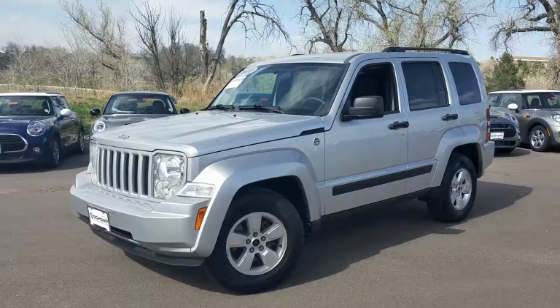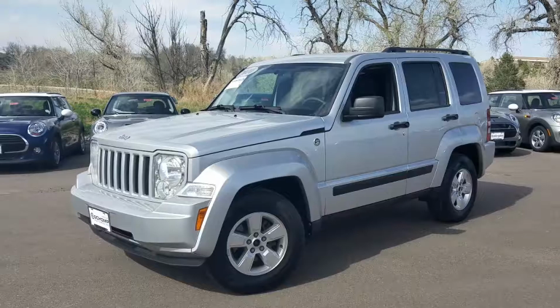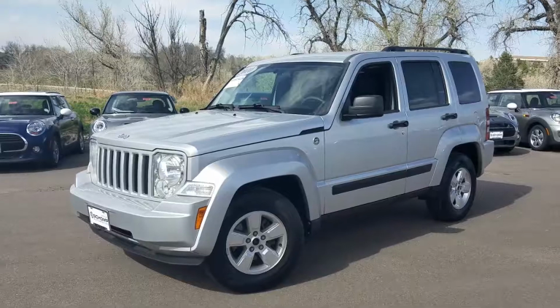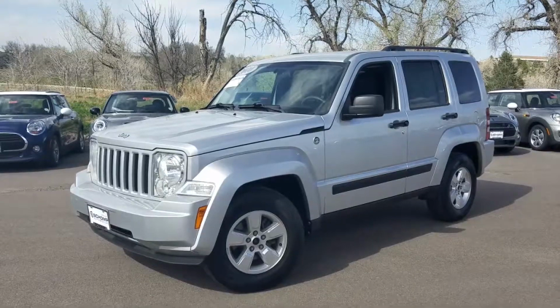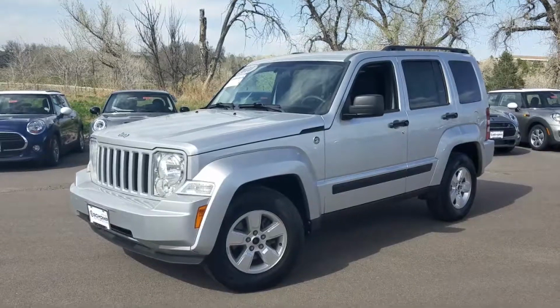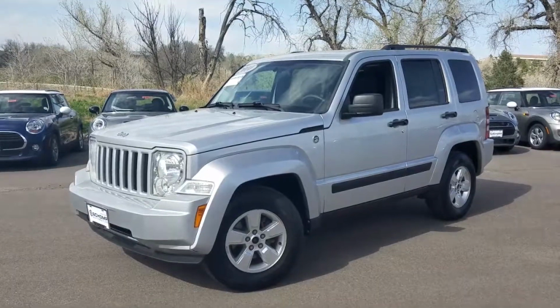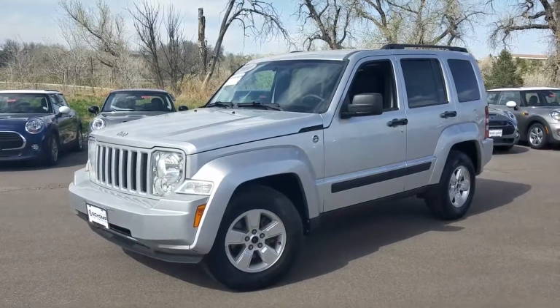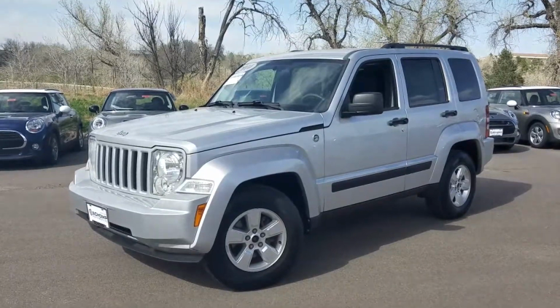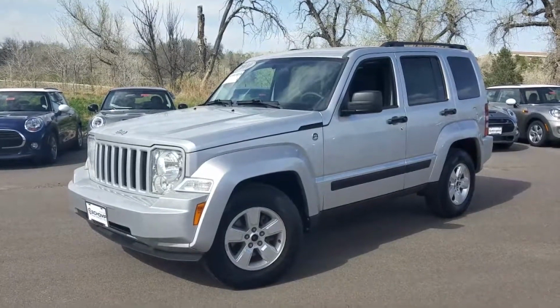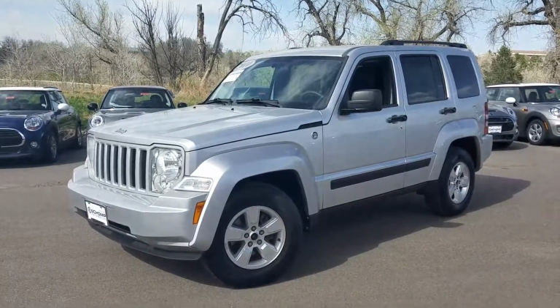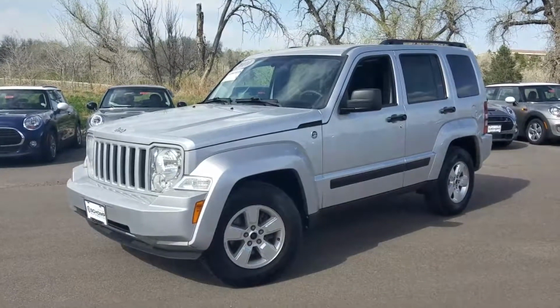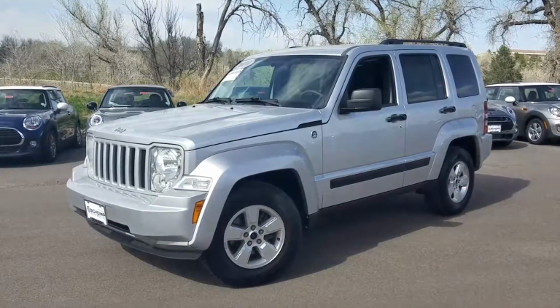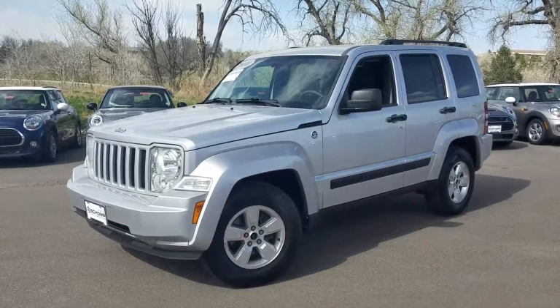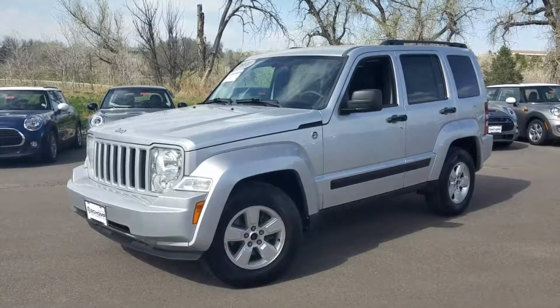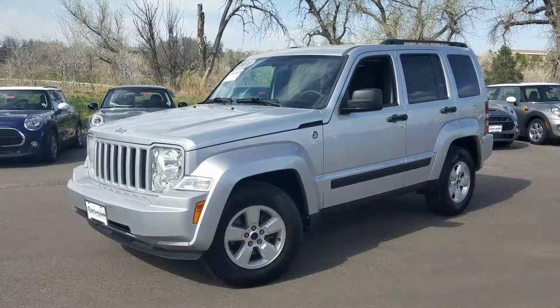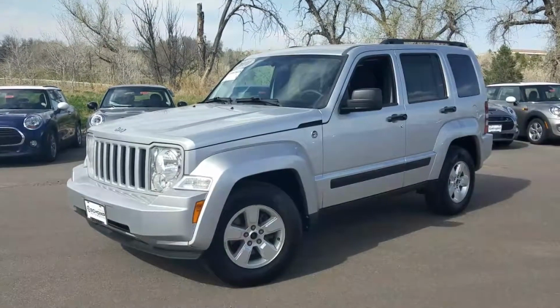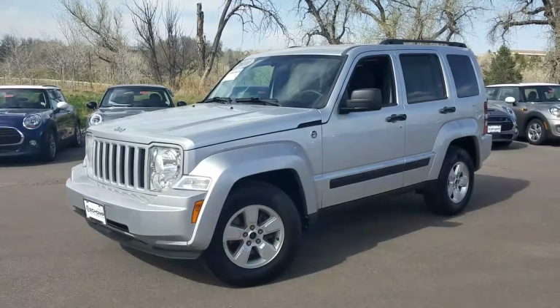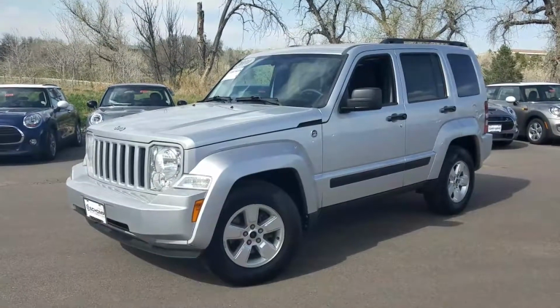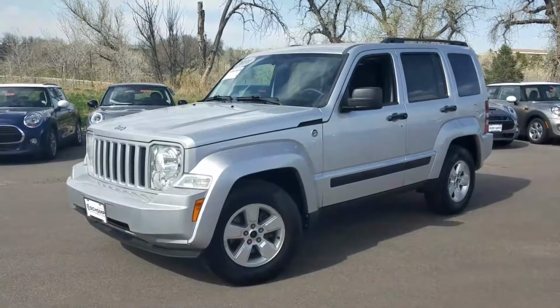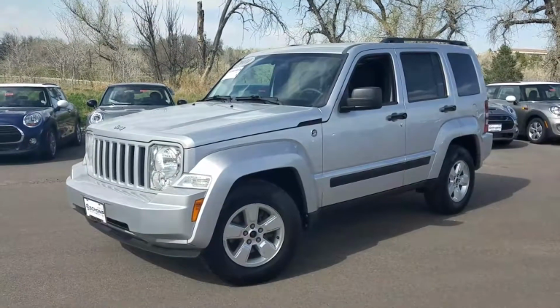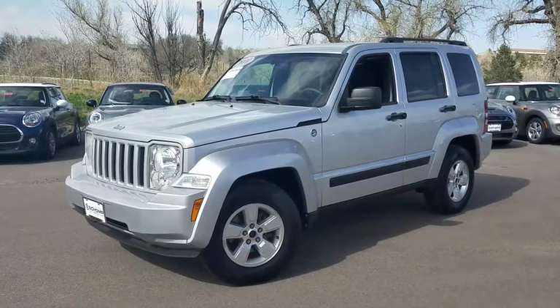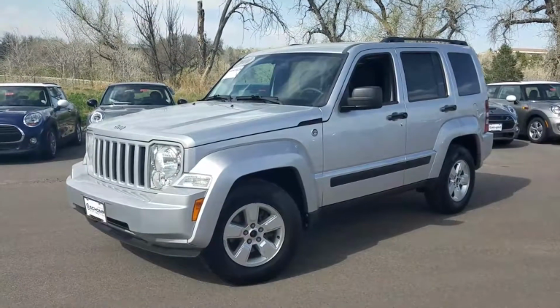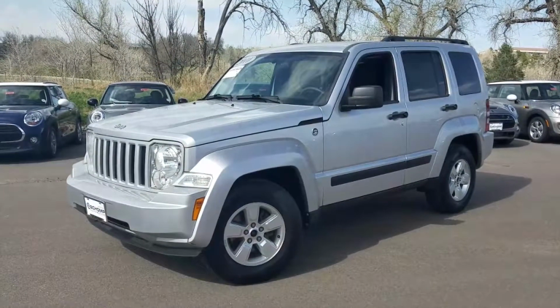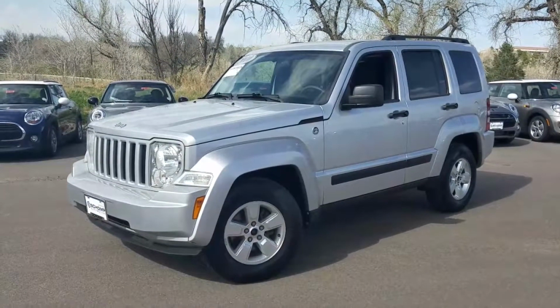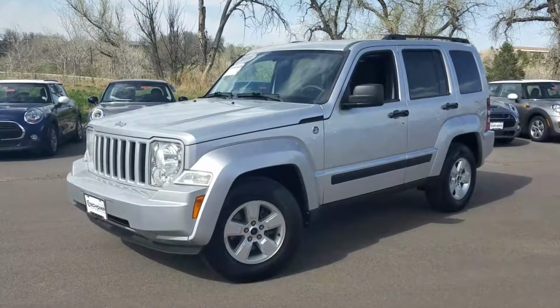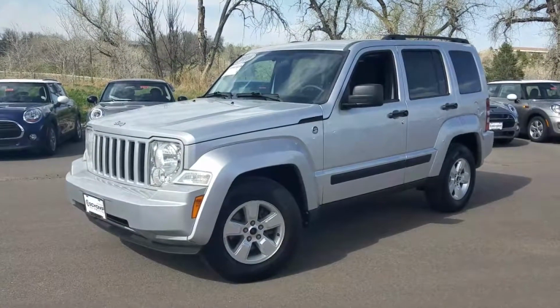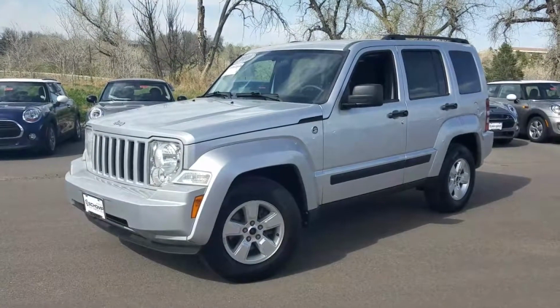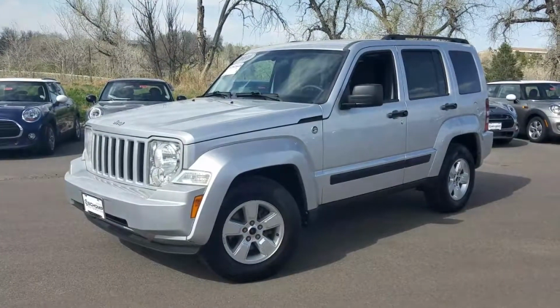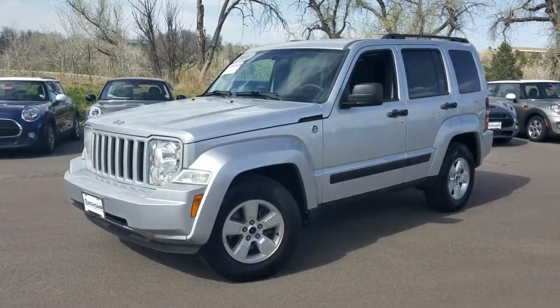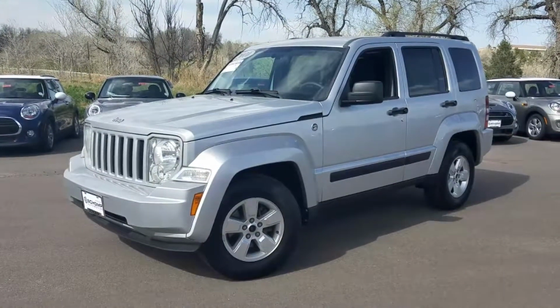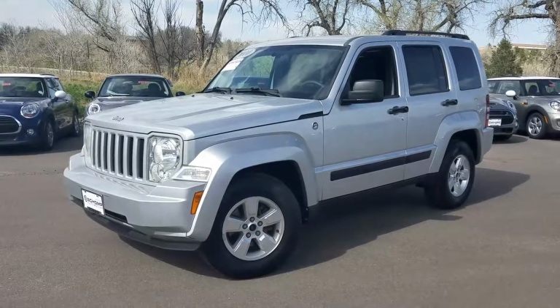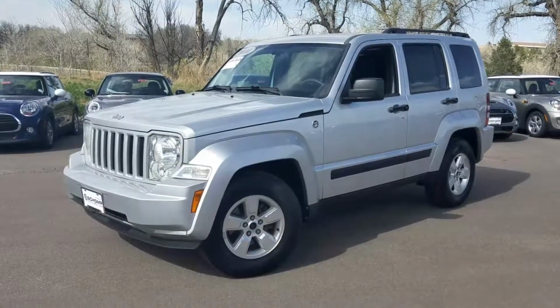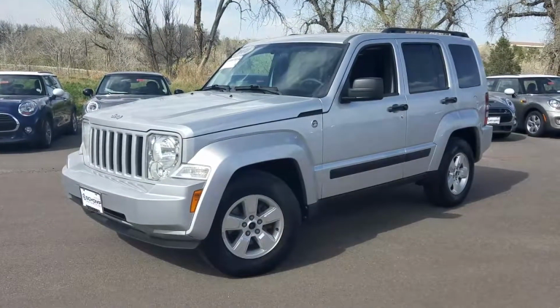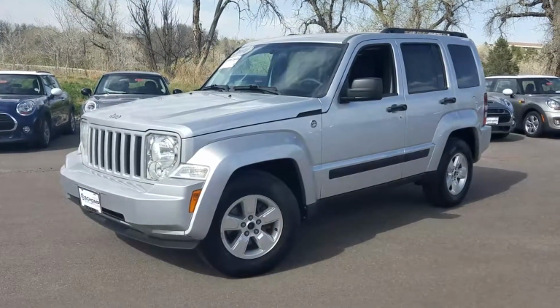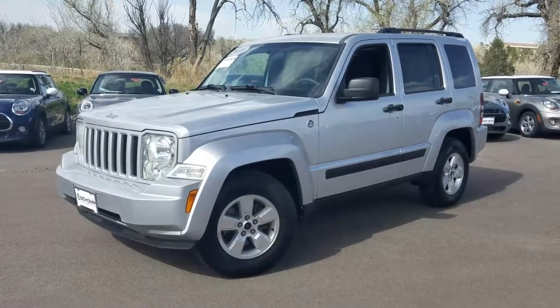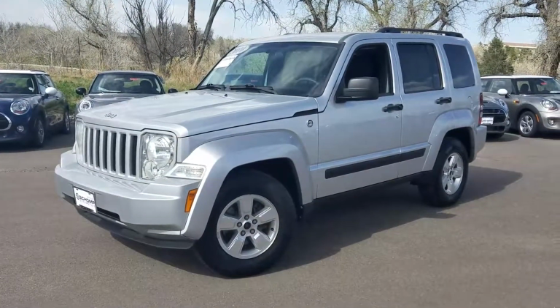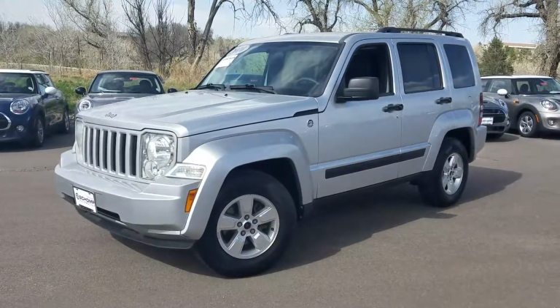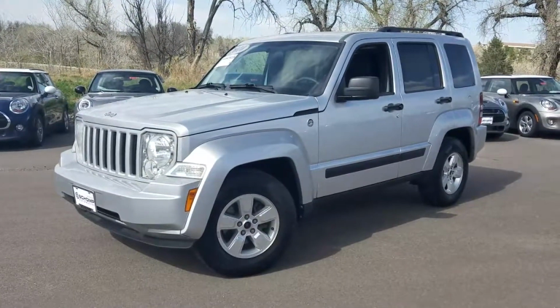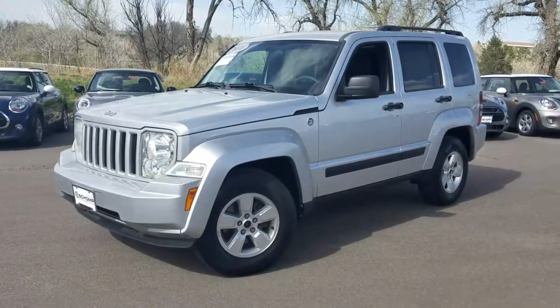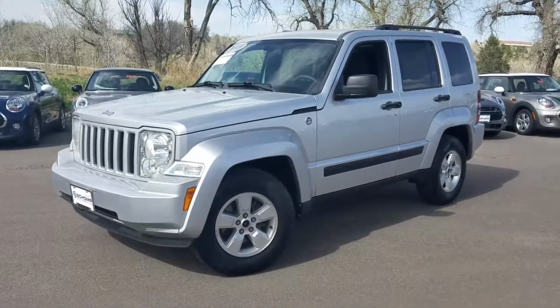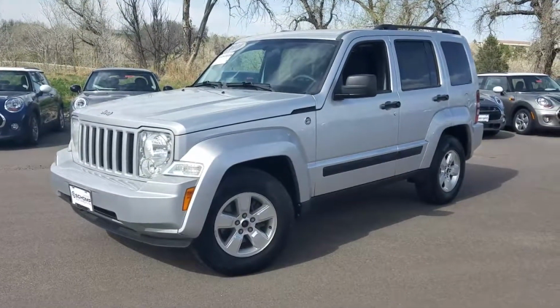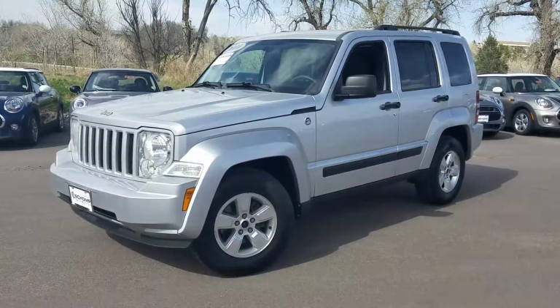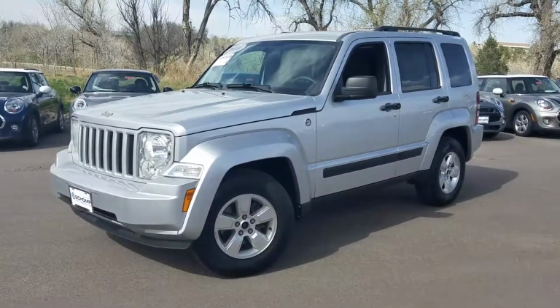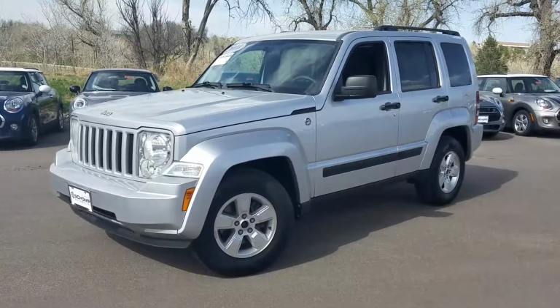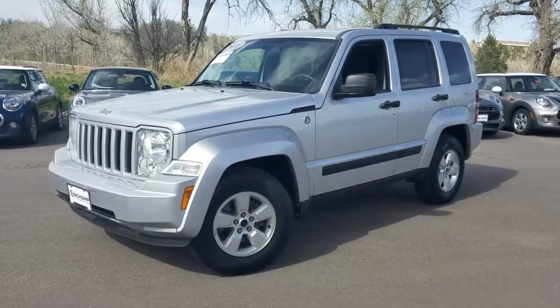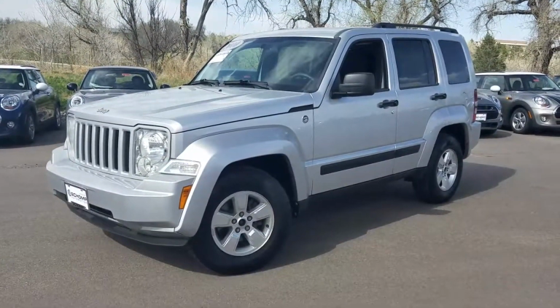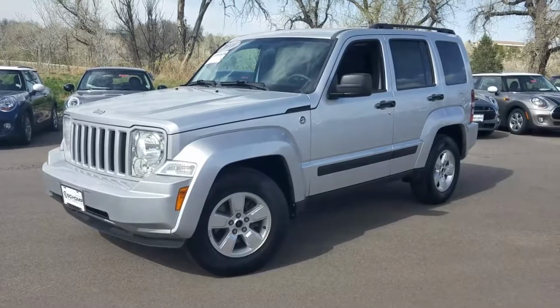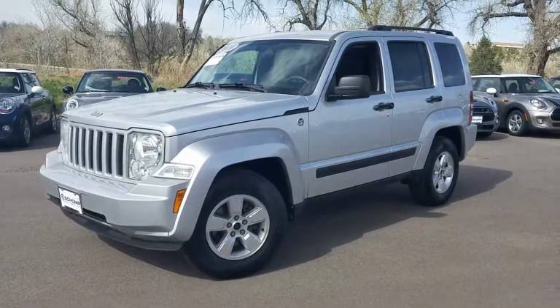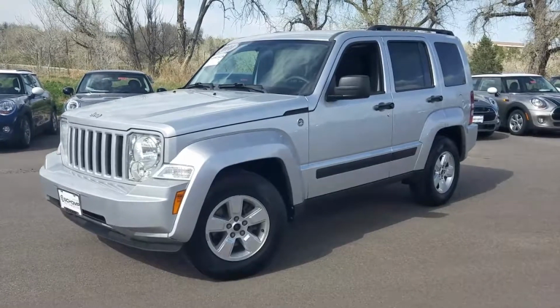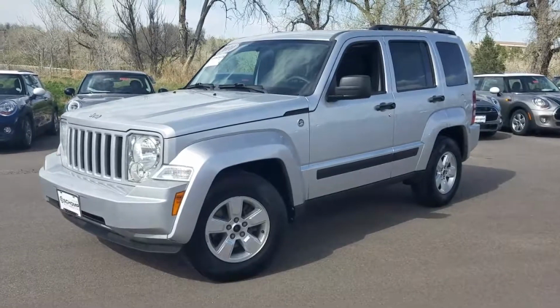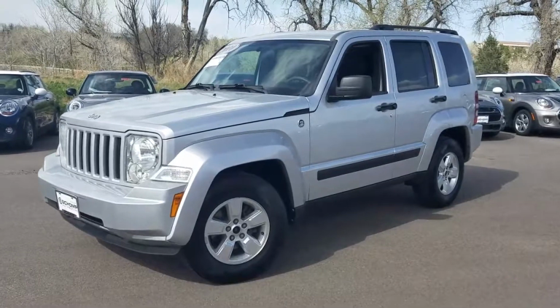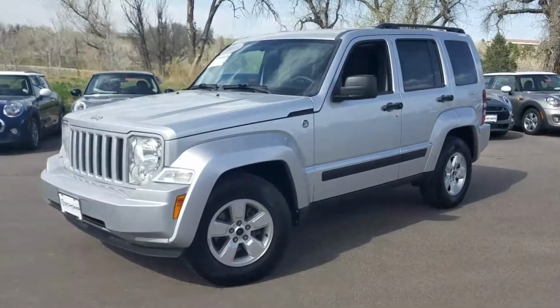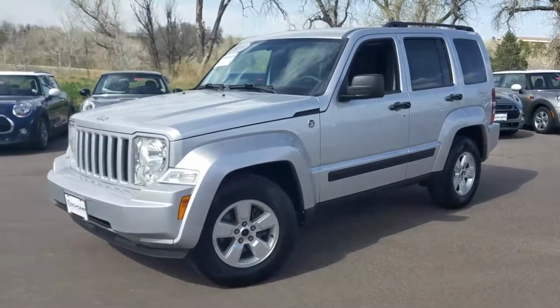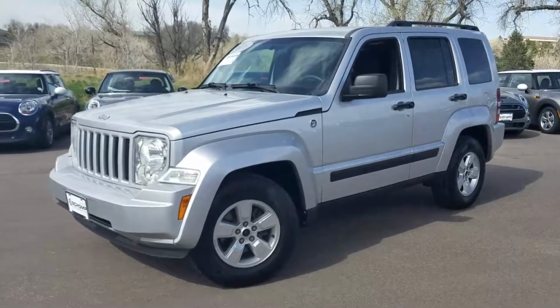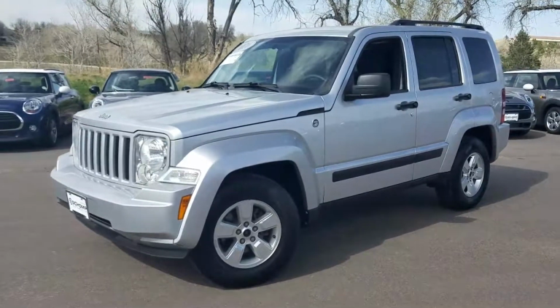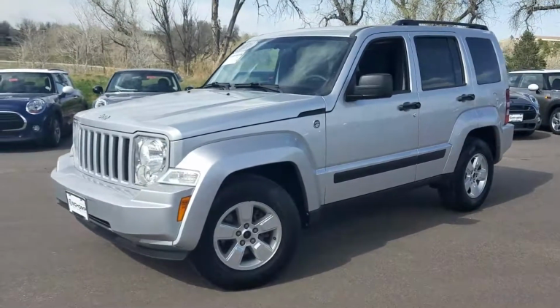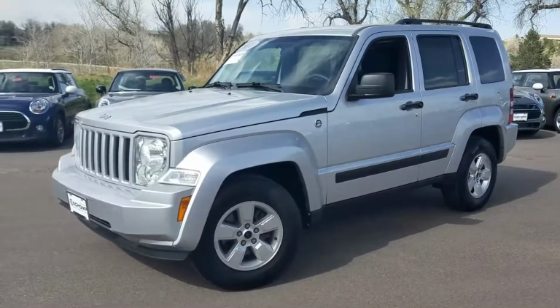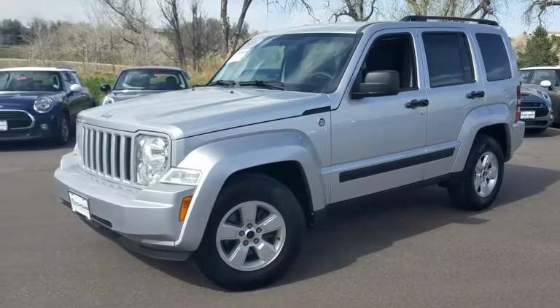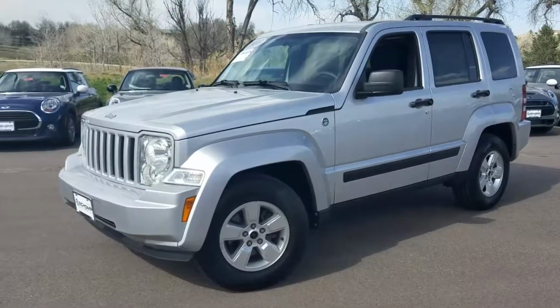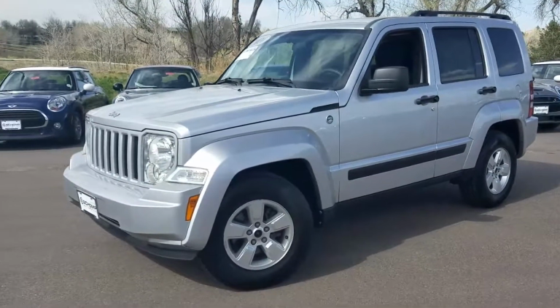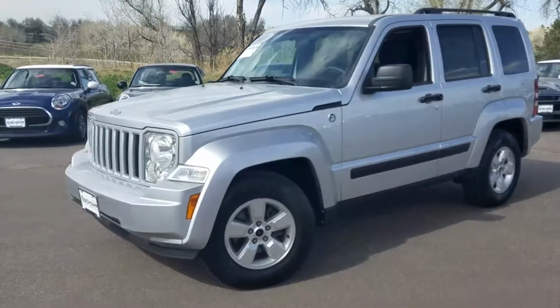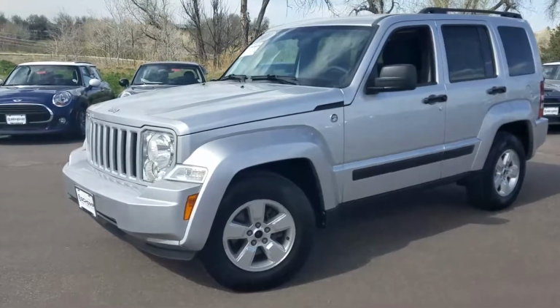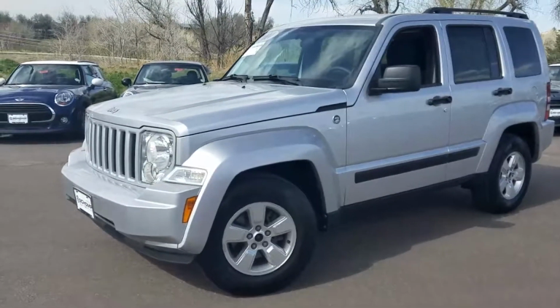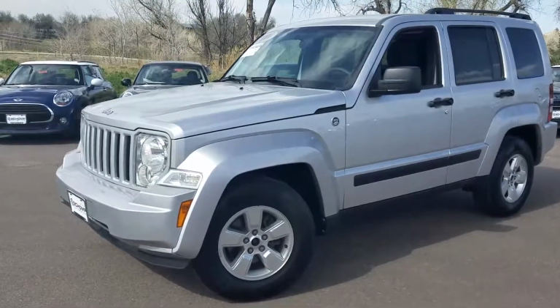Hi, this is Tyler over at Shomp Mini. Just wanted to send you a quick preview of the Jeep Liberty that you inquired about.